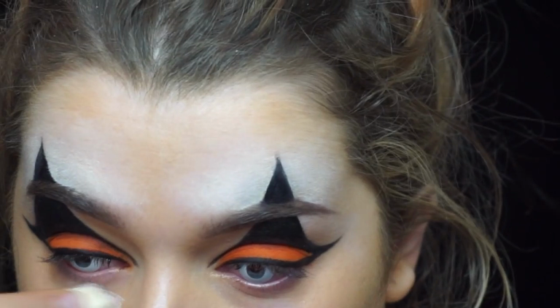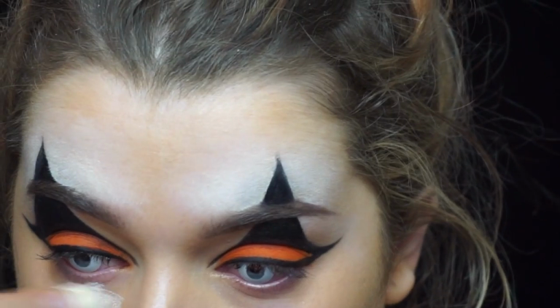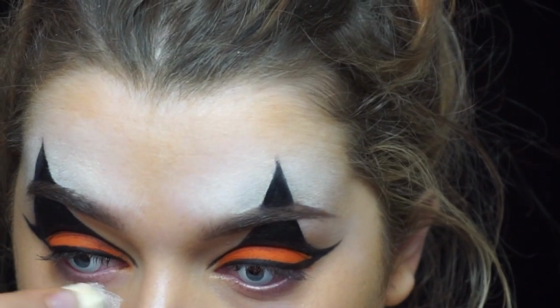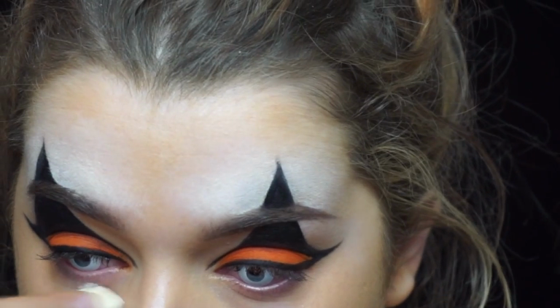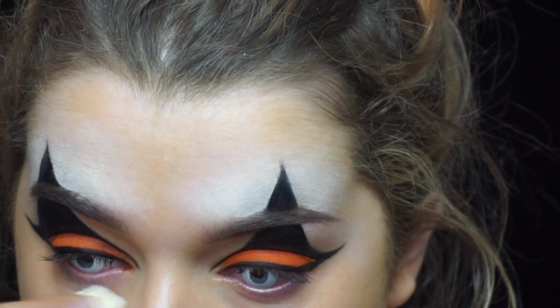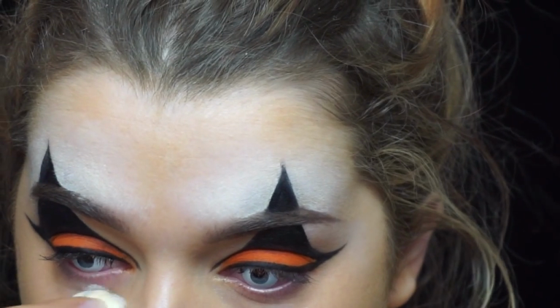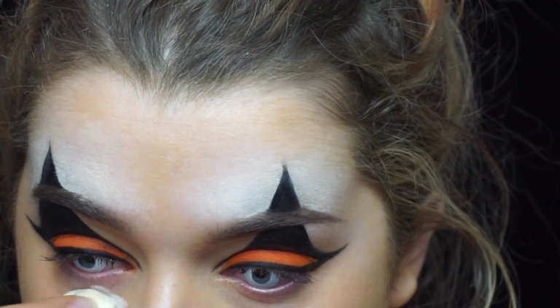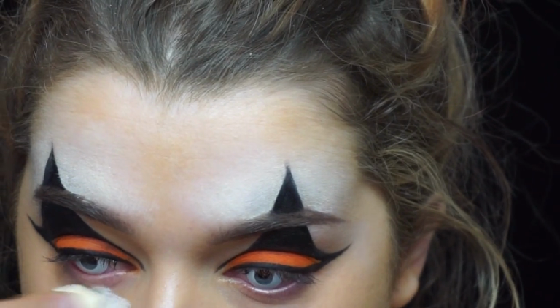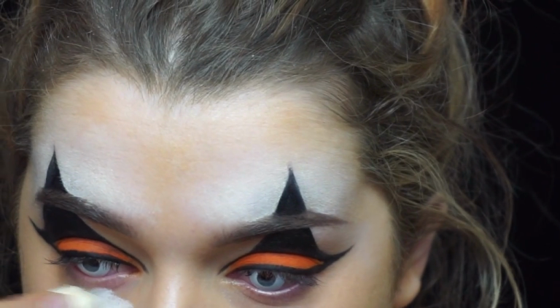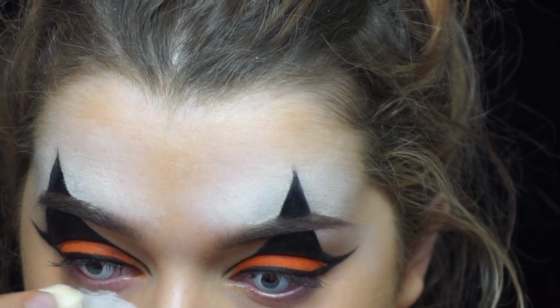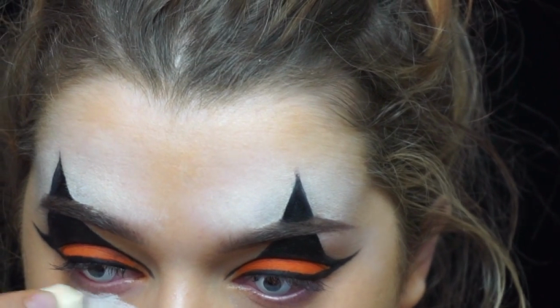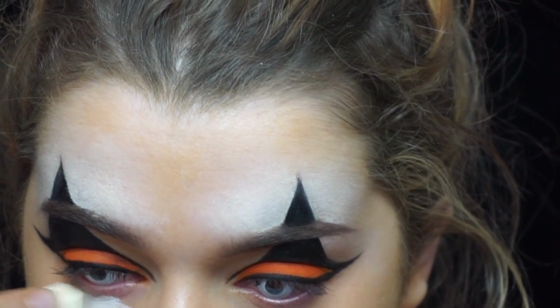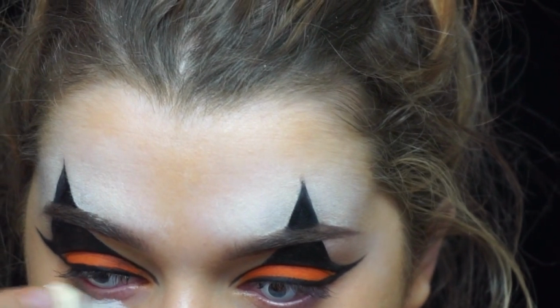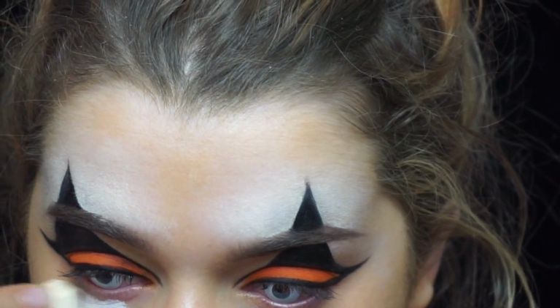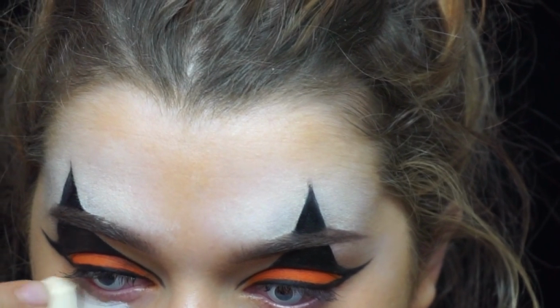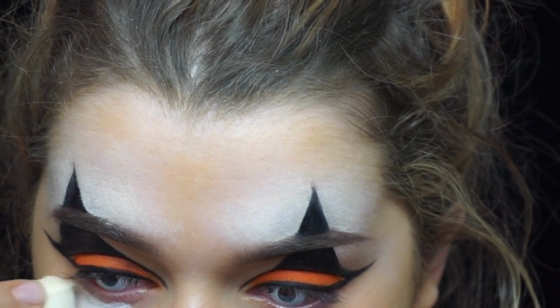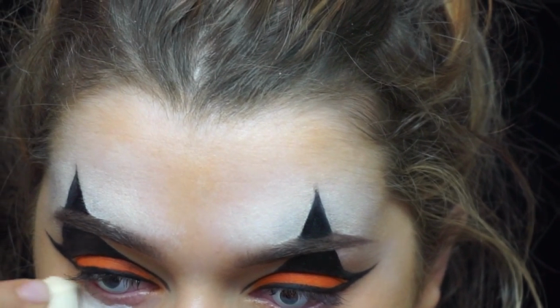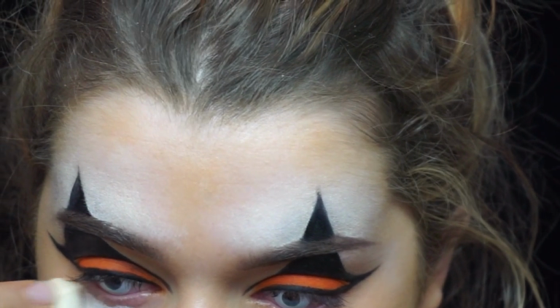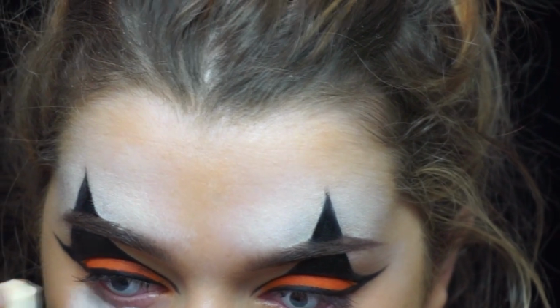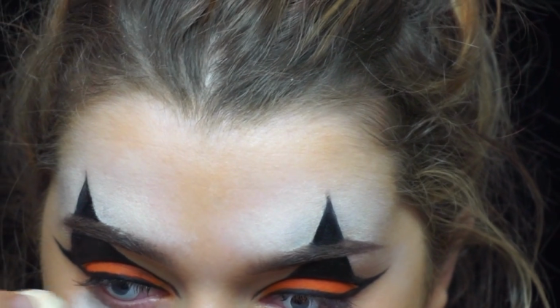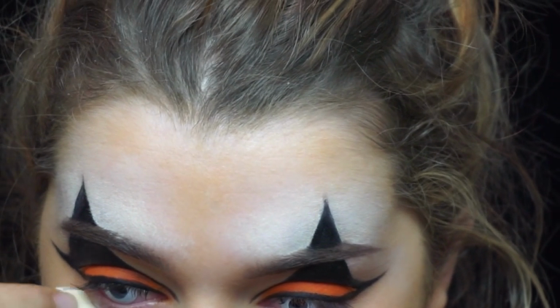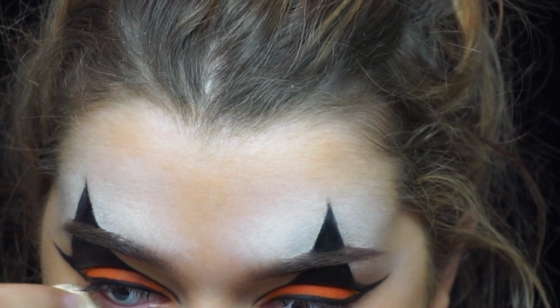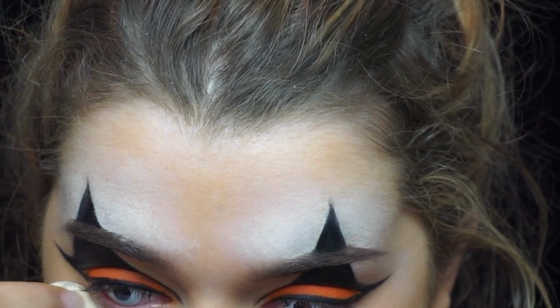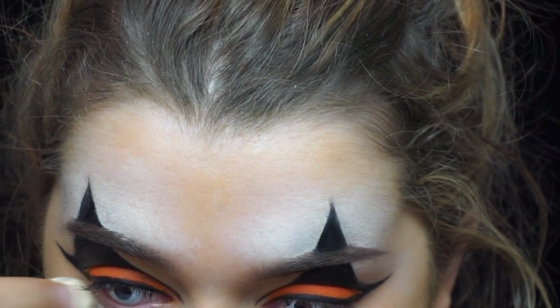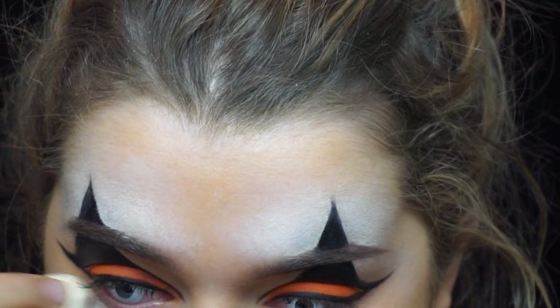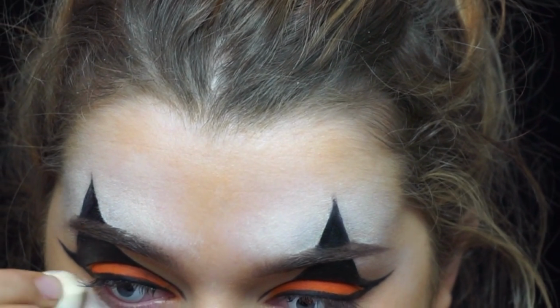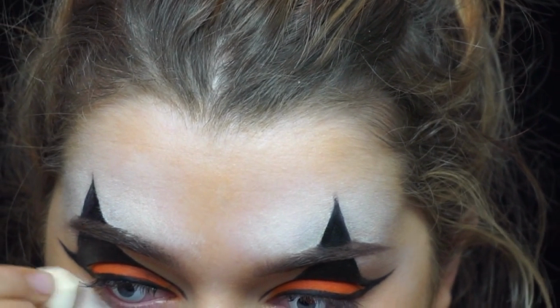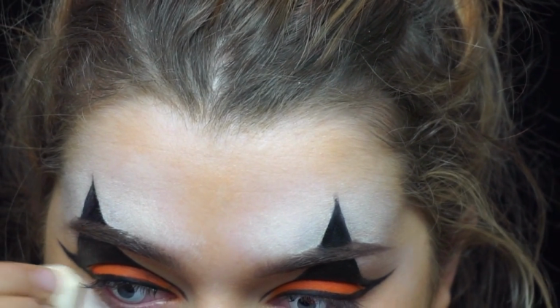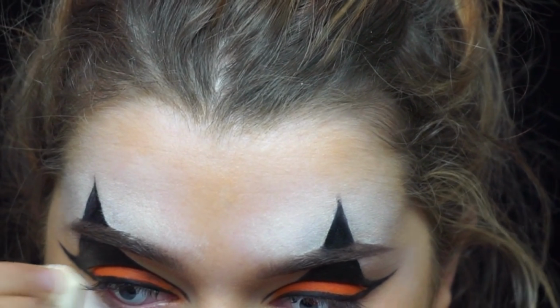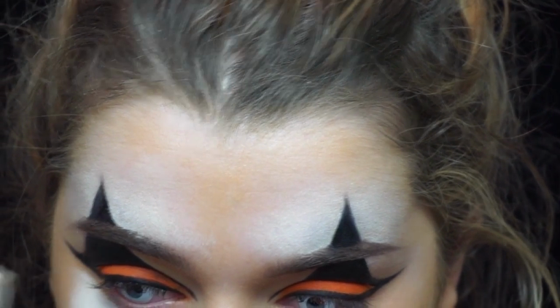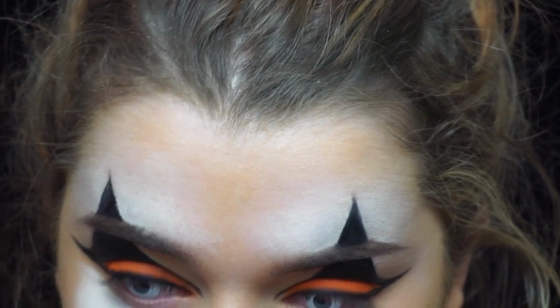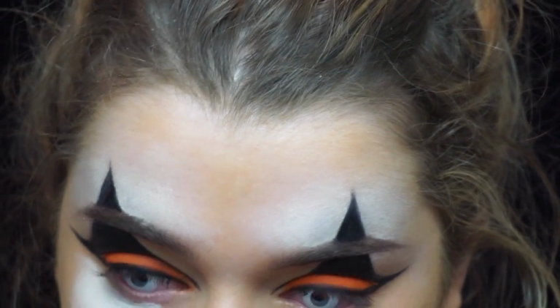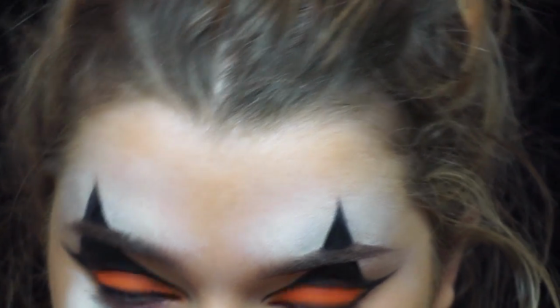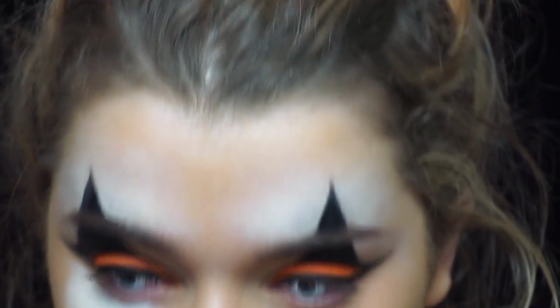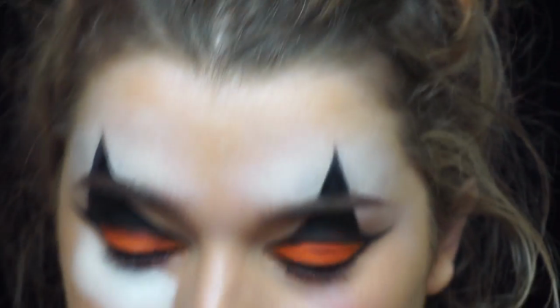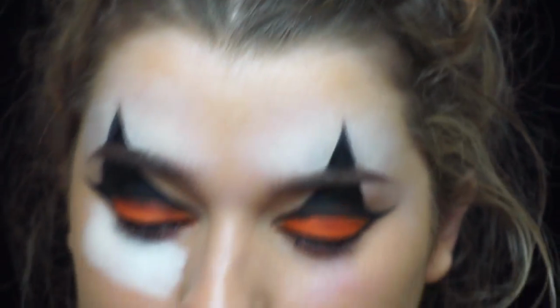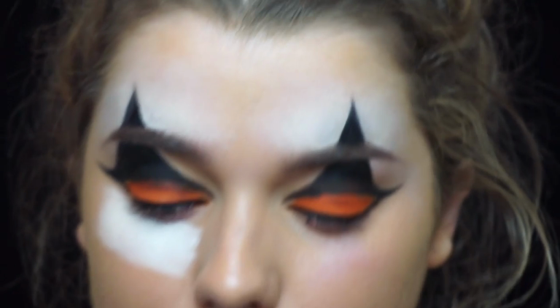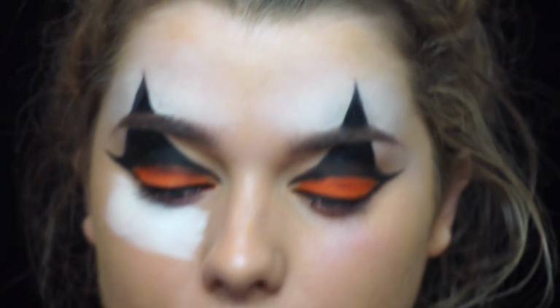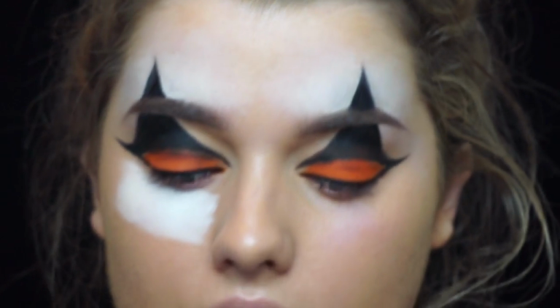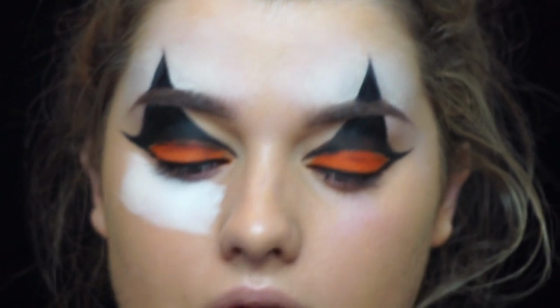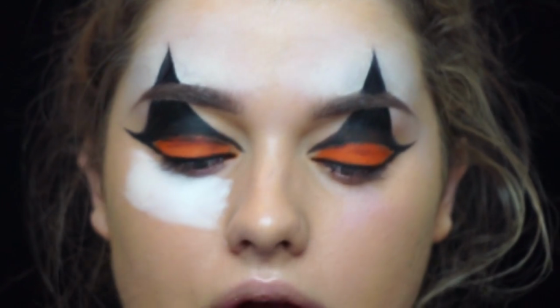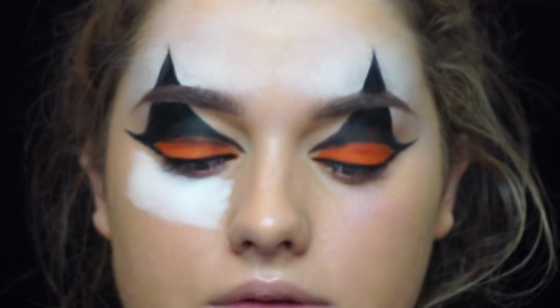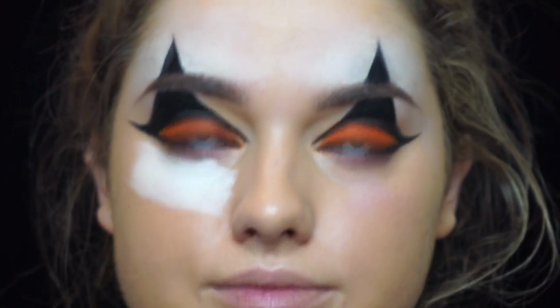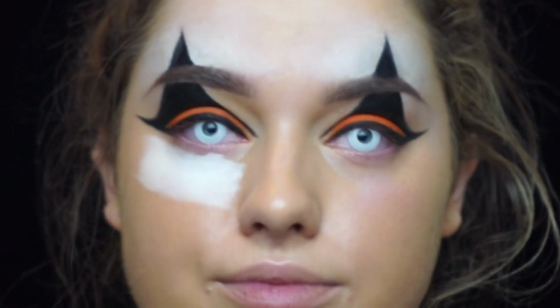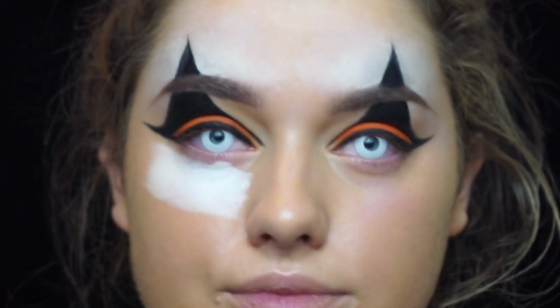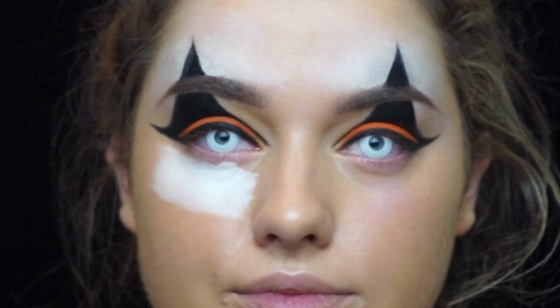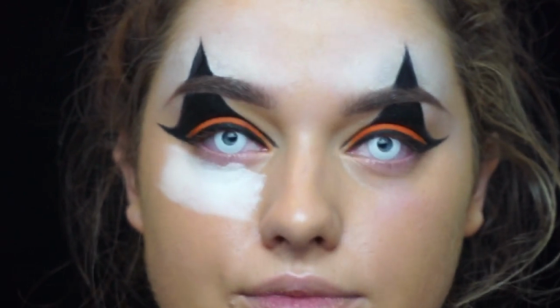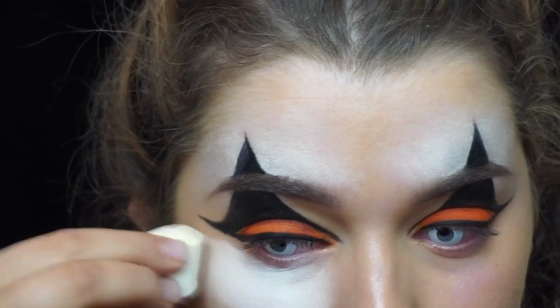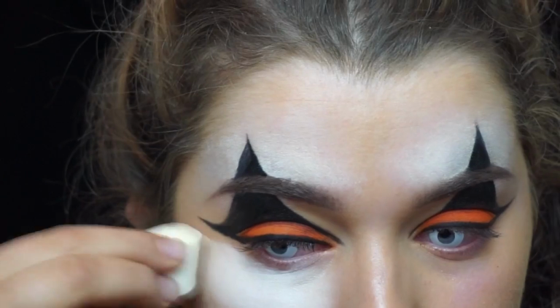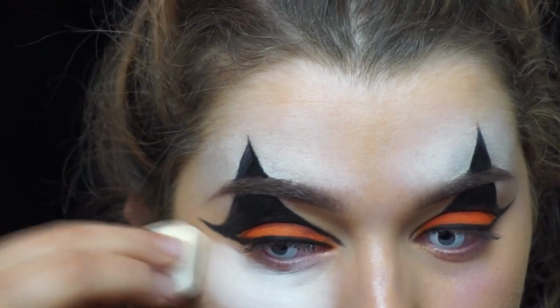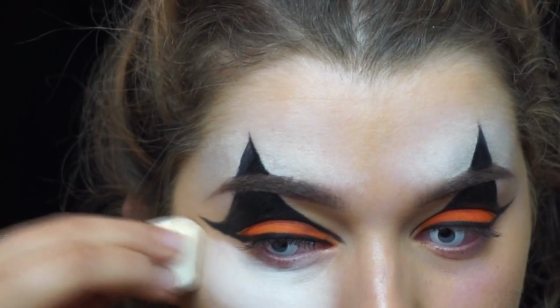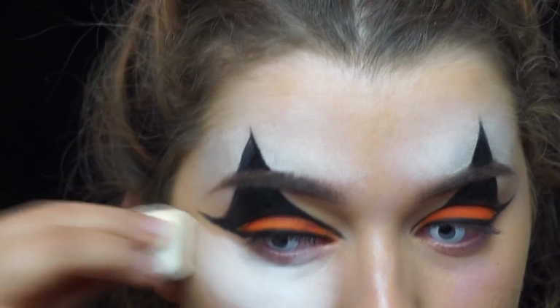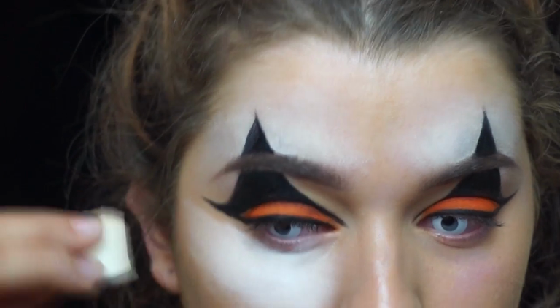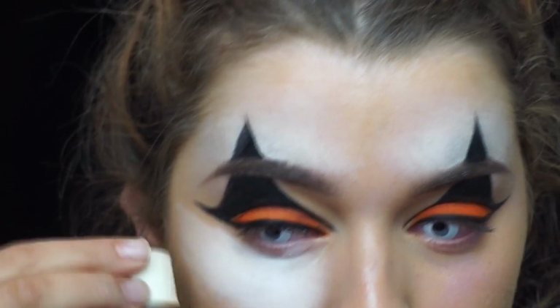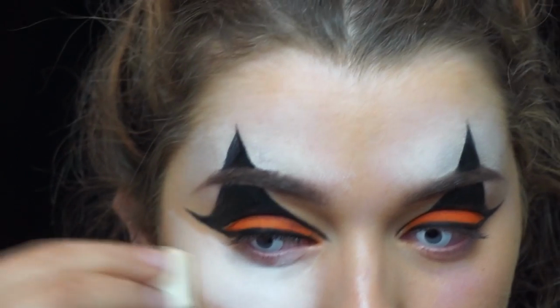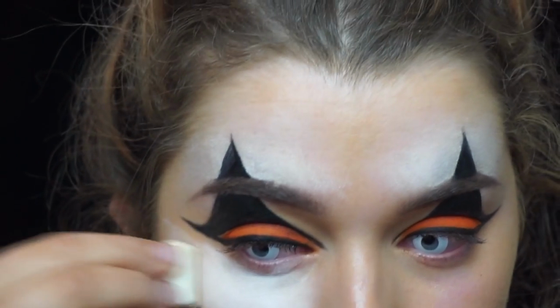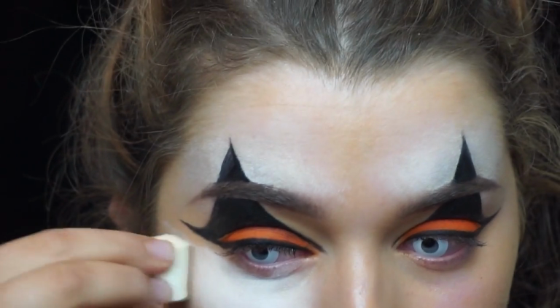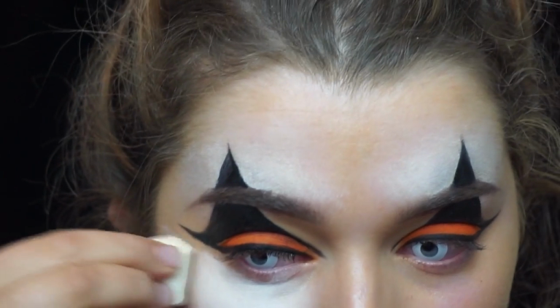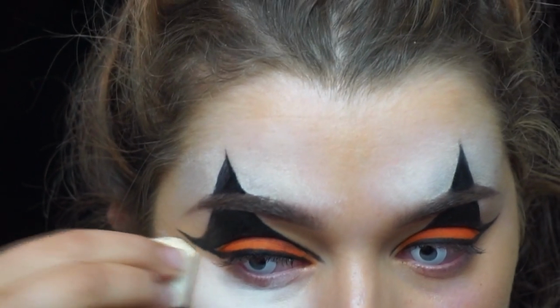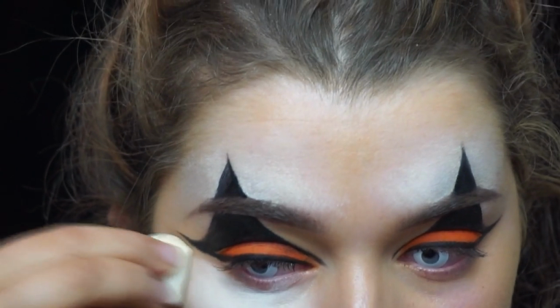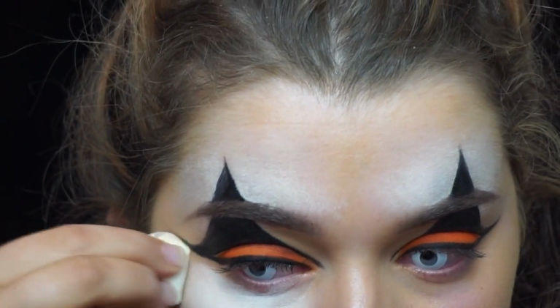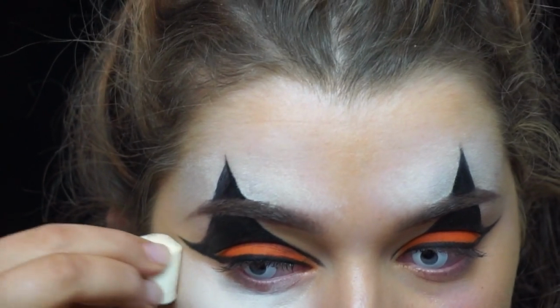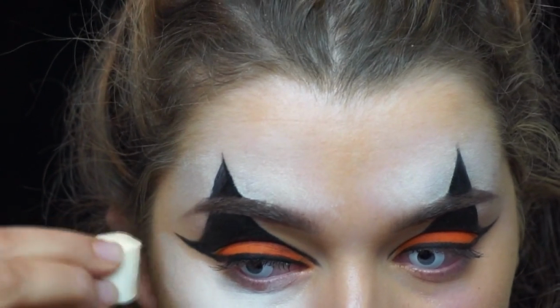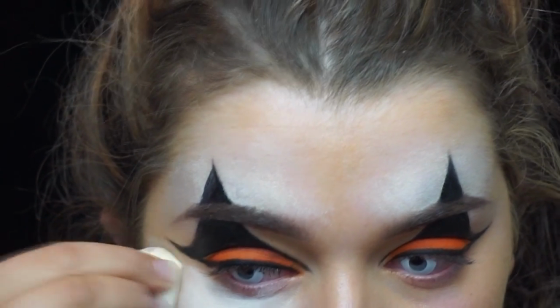Using another cosmetic sponge, just applying the white face paint underneath the eyes like you would if you were doing a really strong highlighting look.